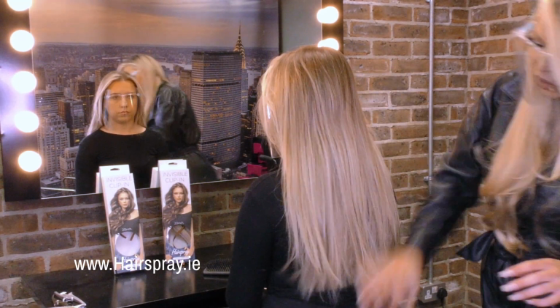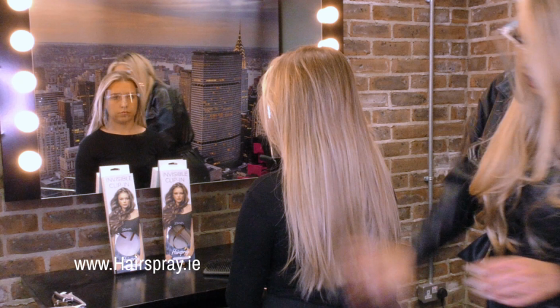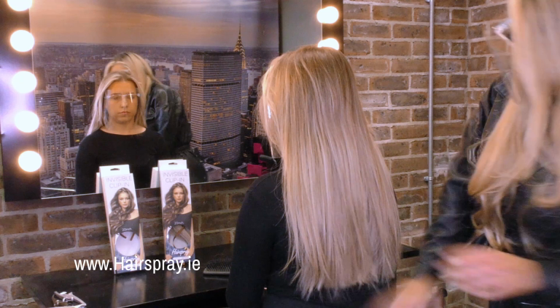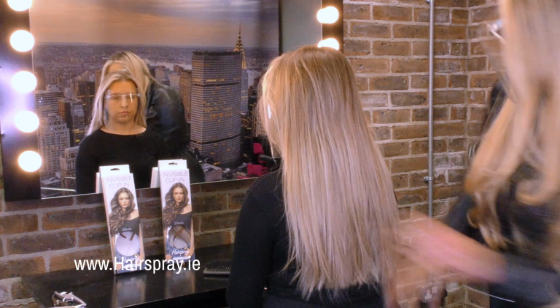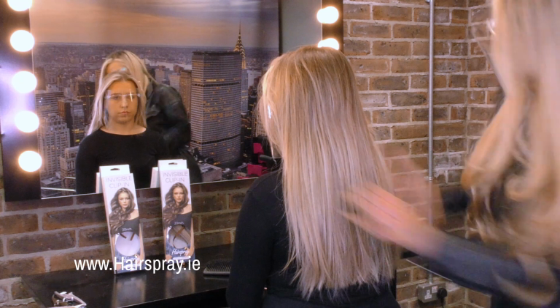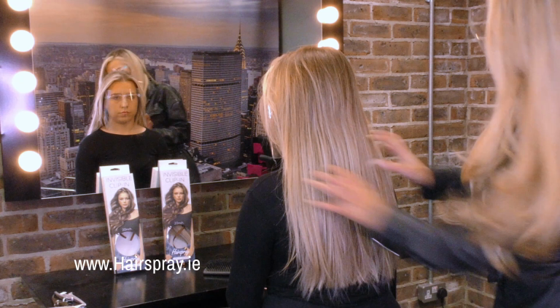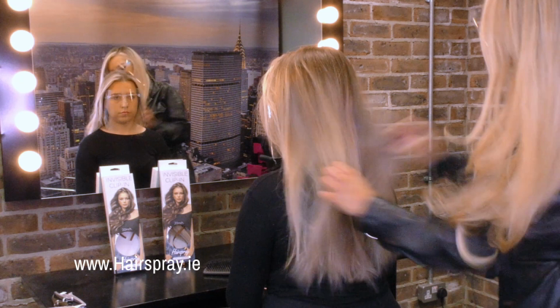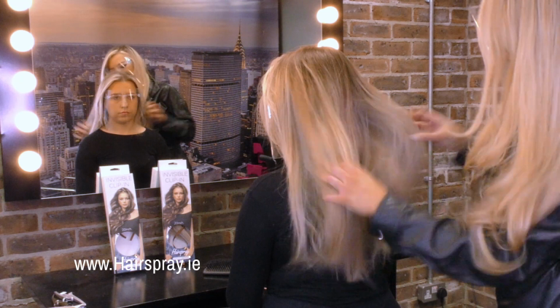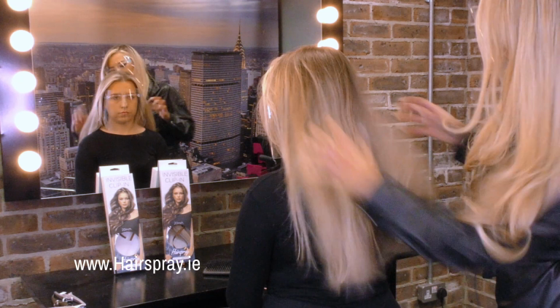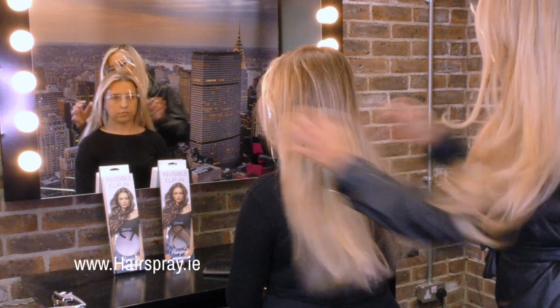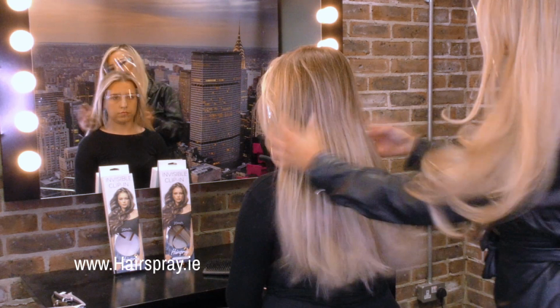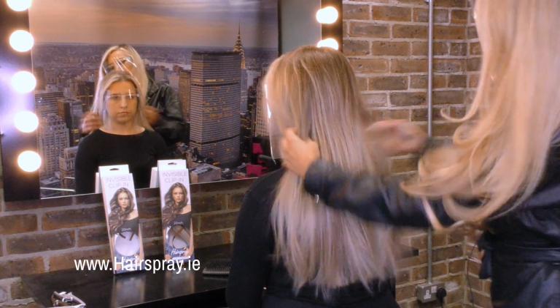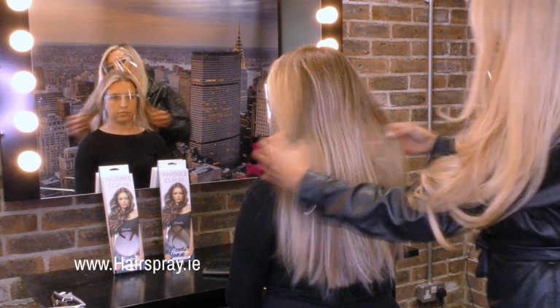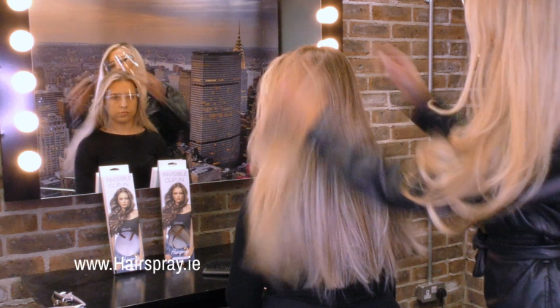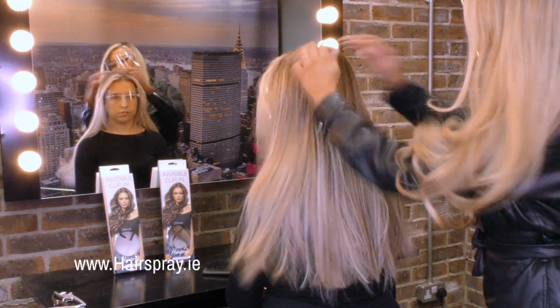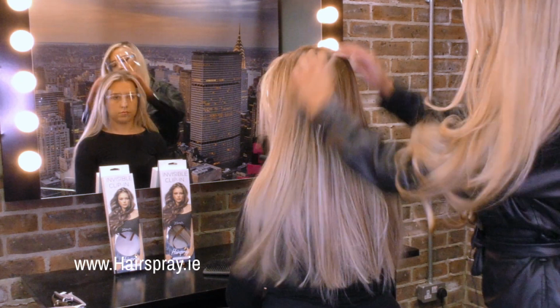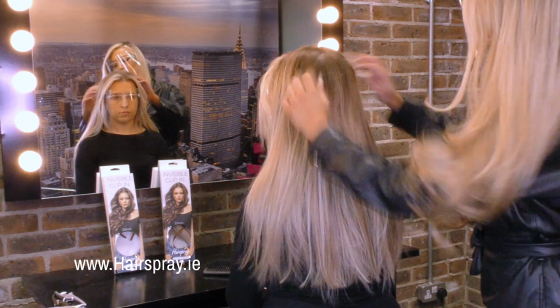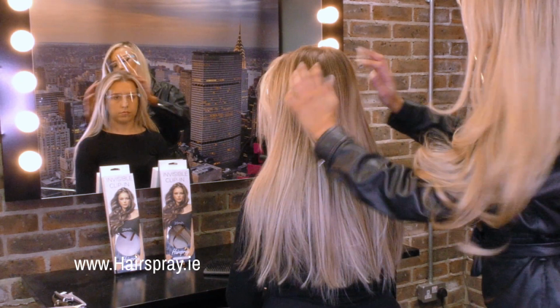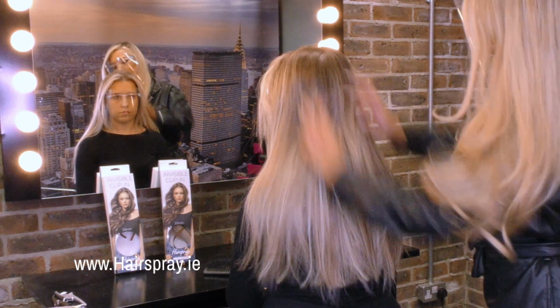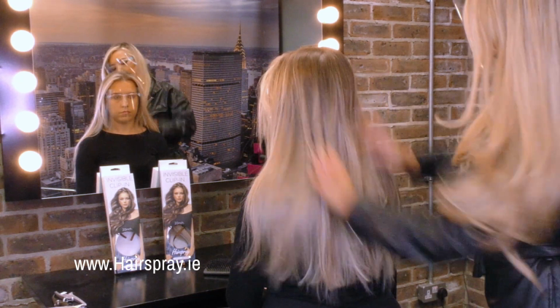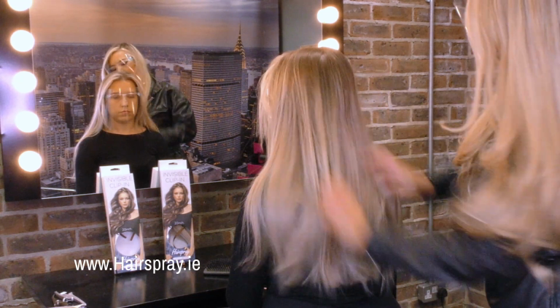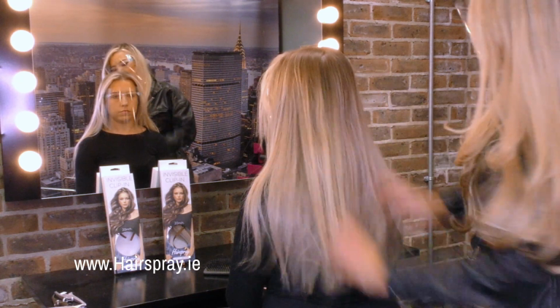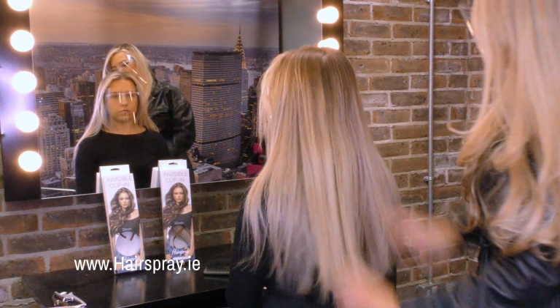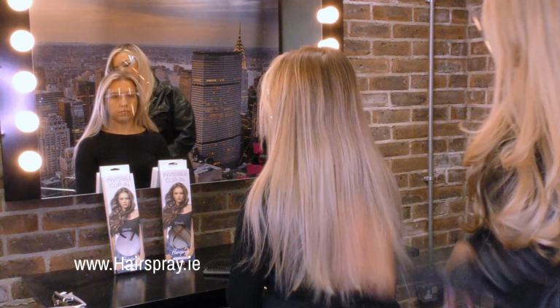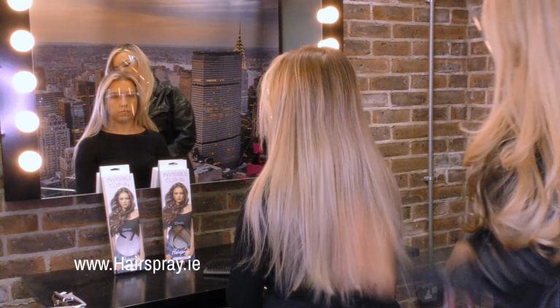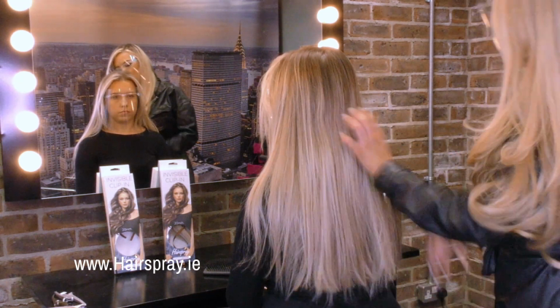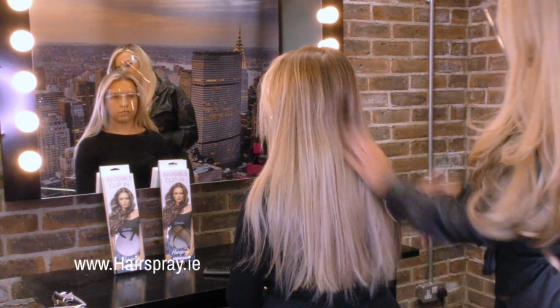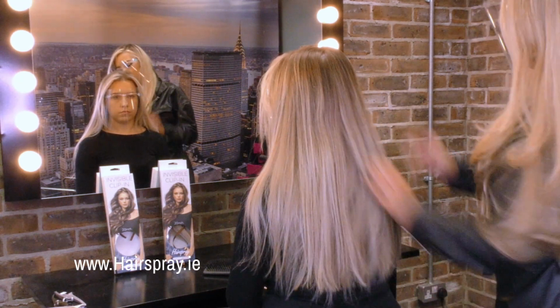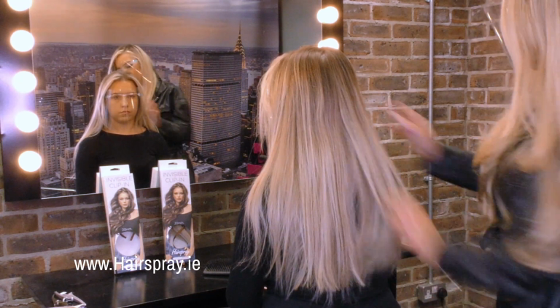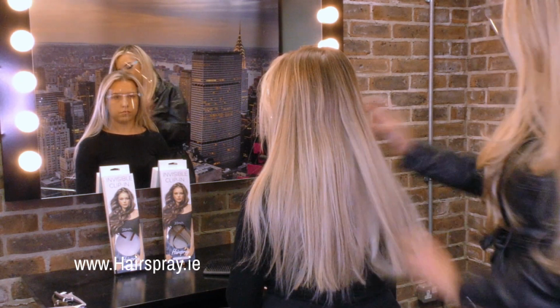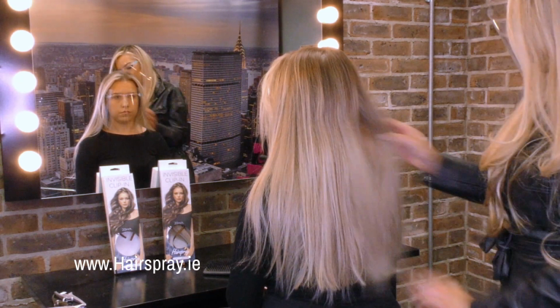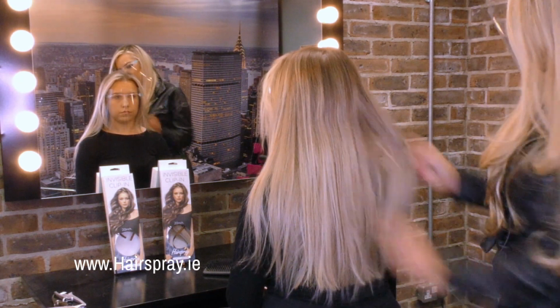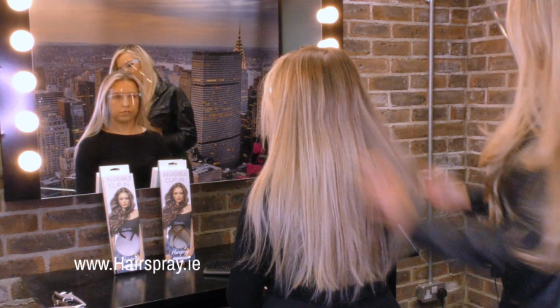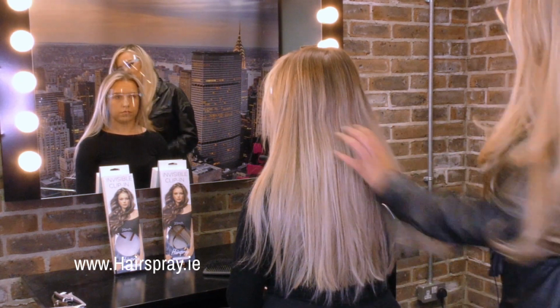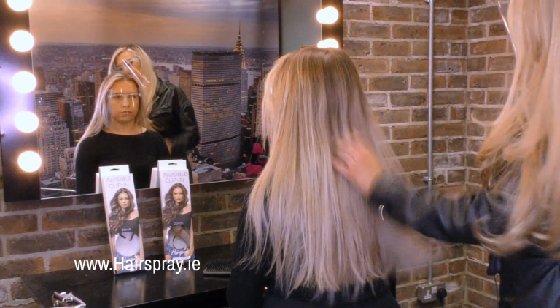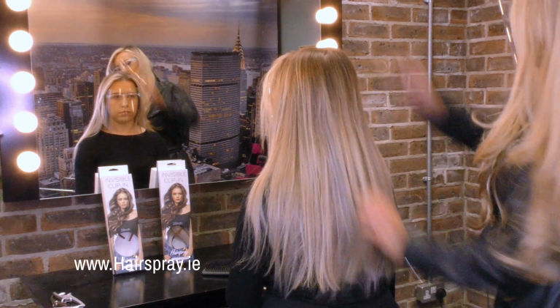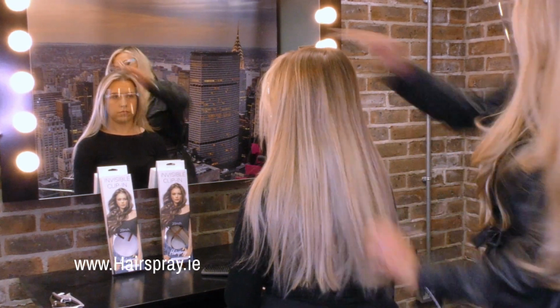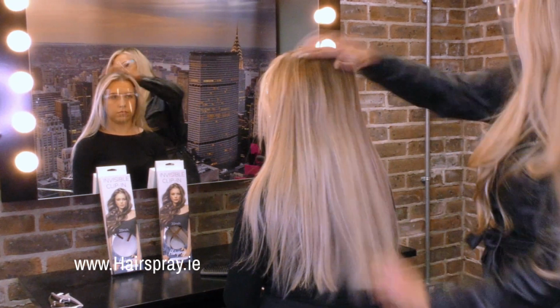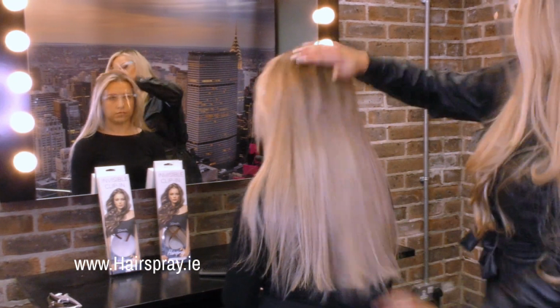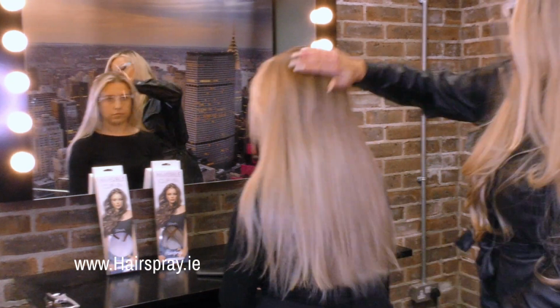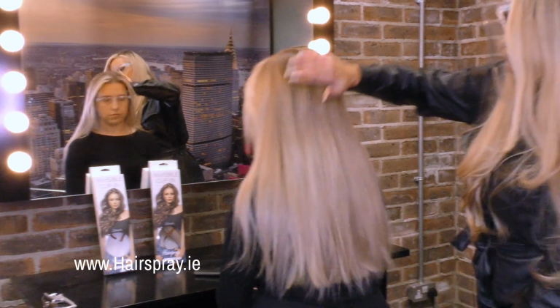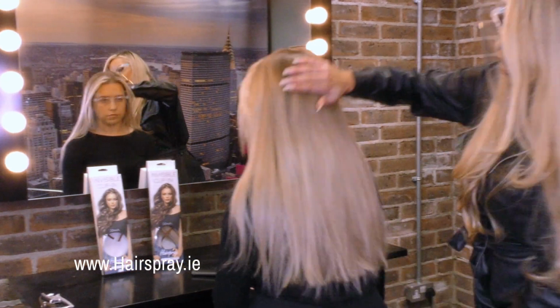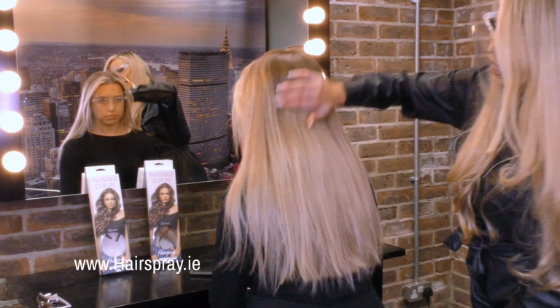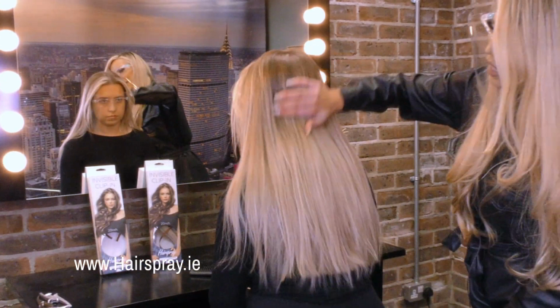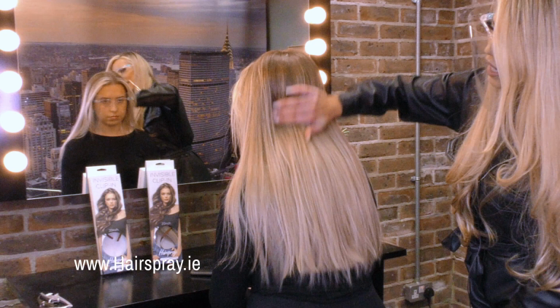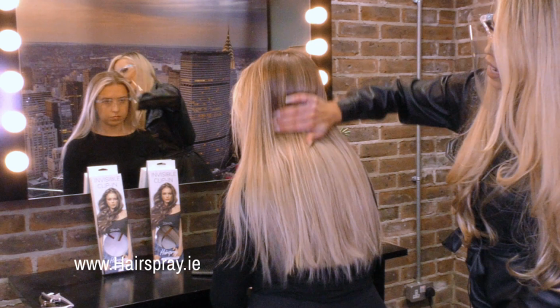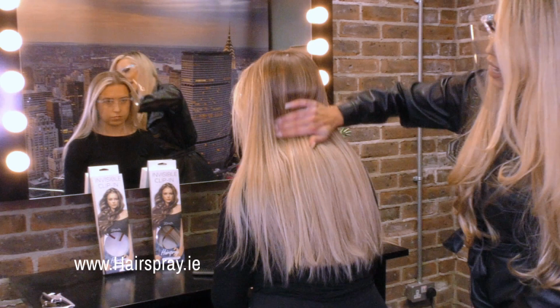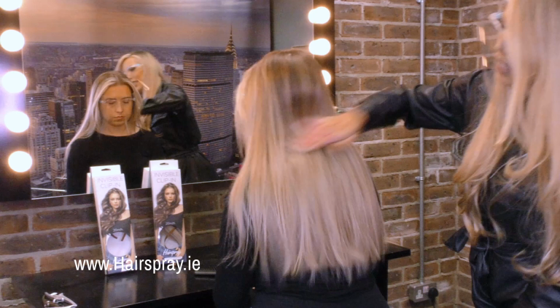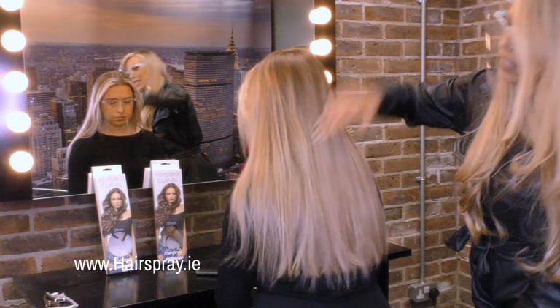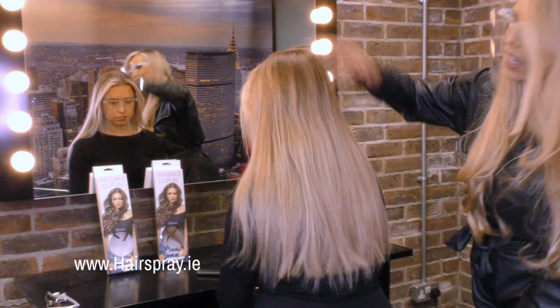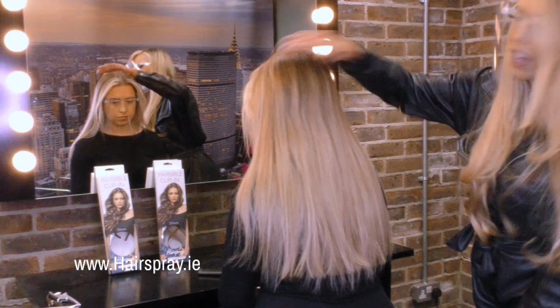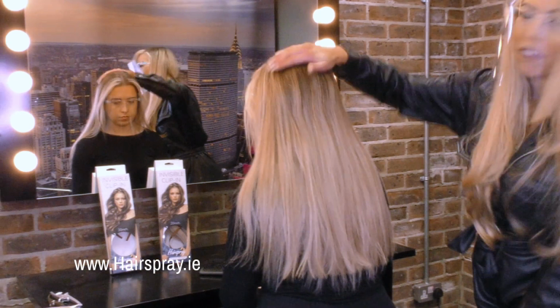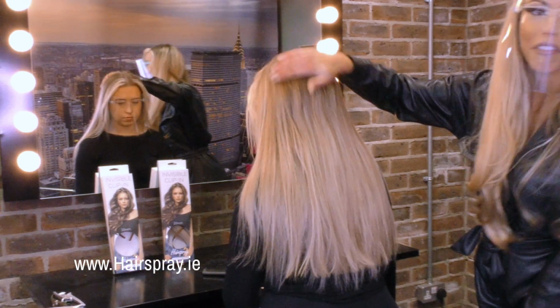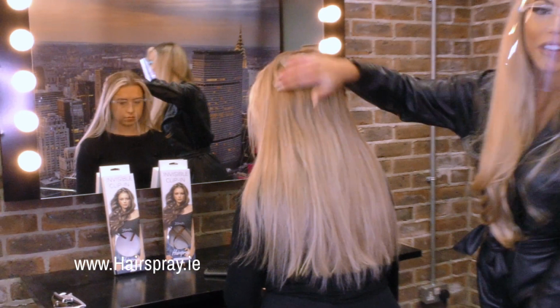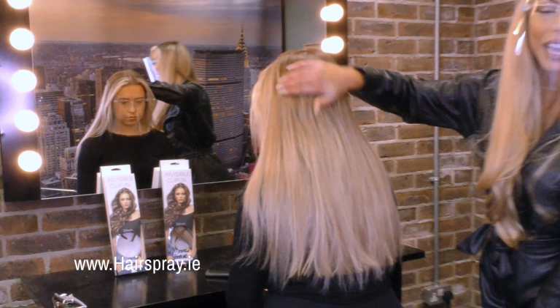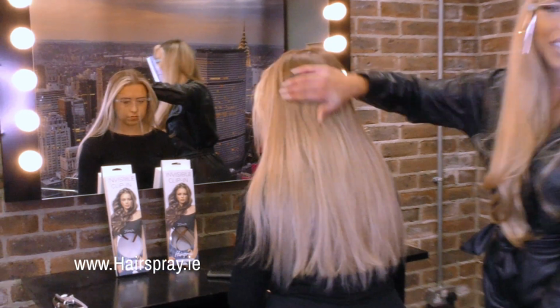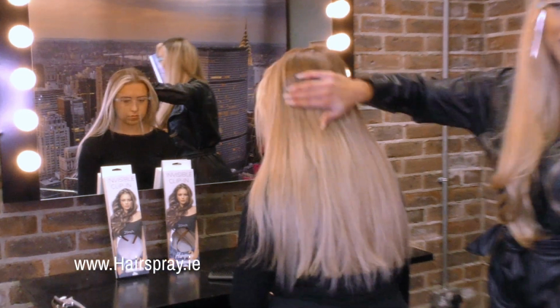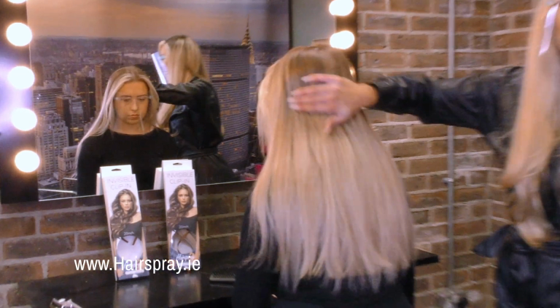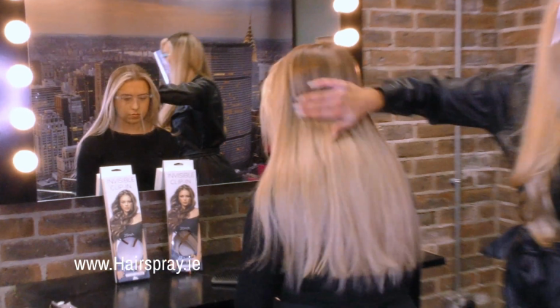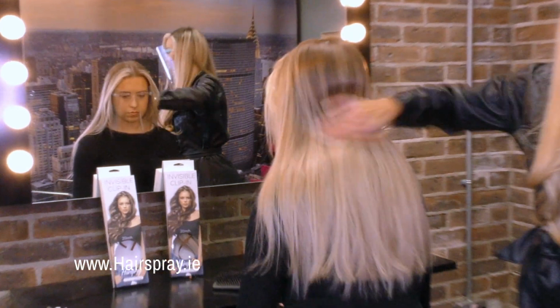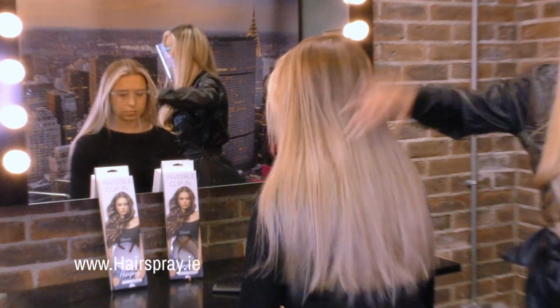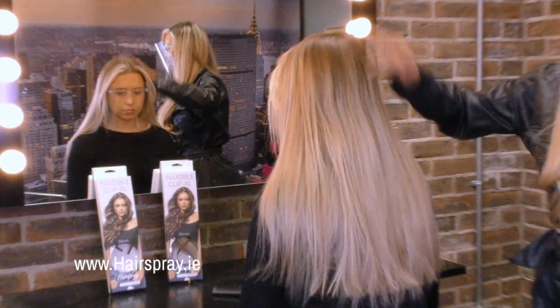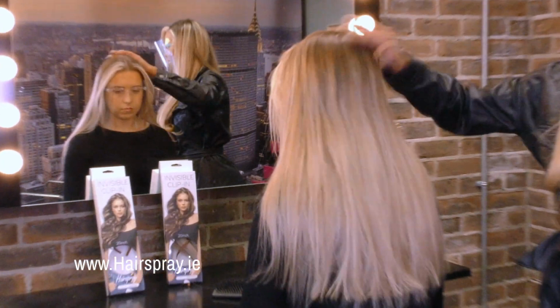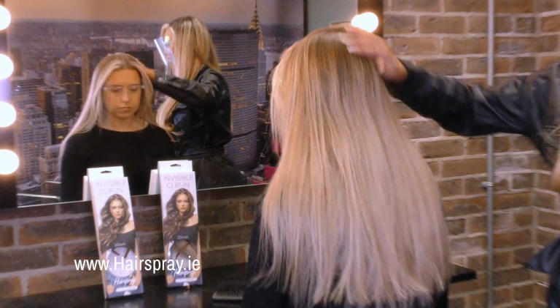As you guys can see, you can really get the extra body, and it's nice and flat against the head.